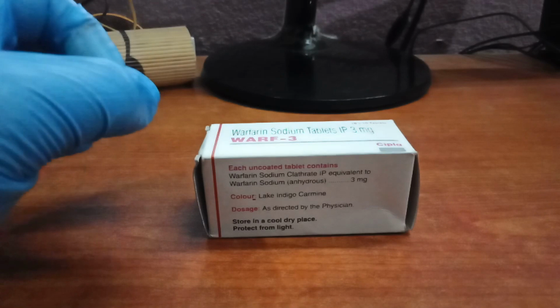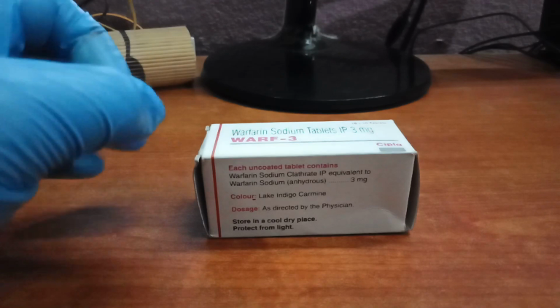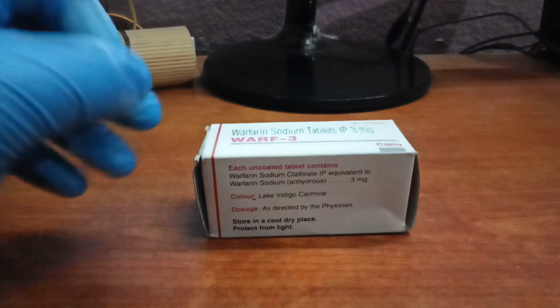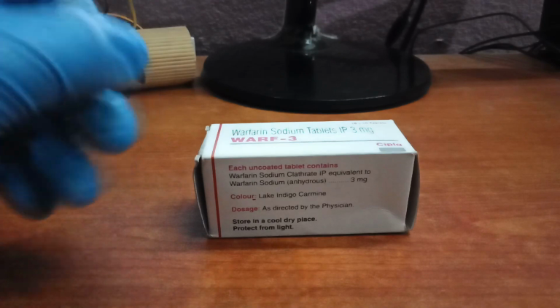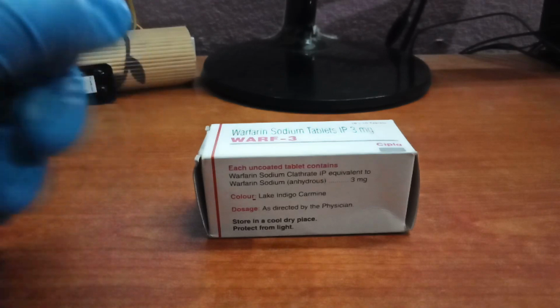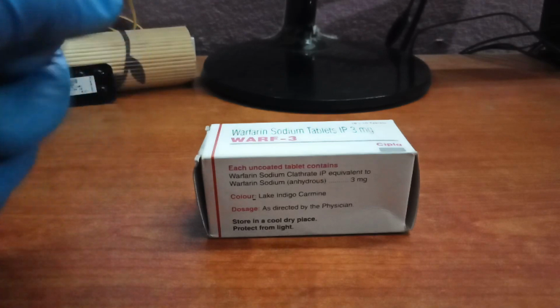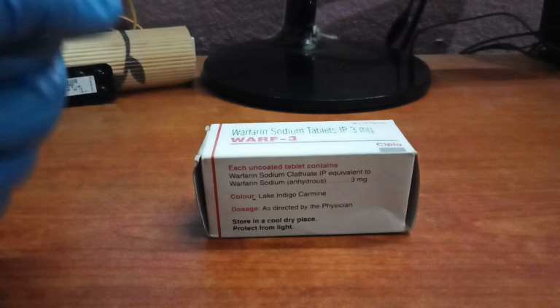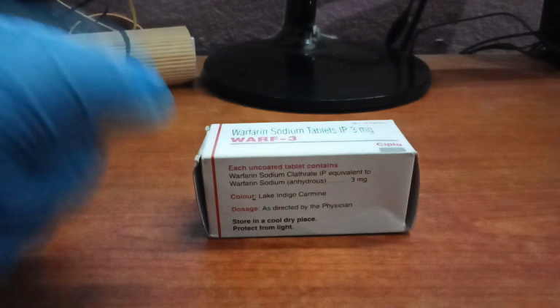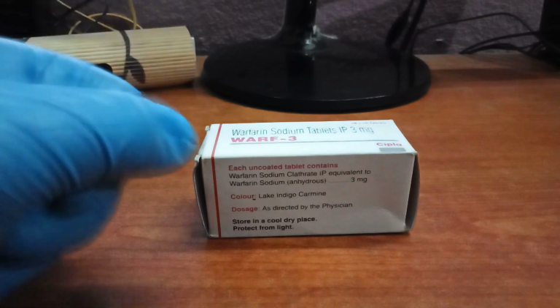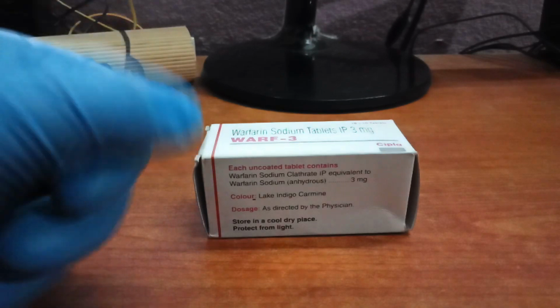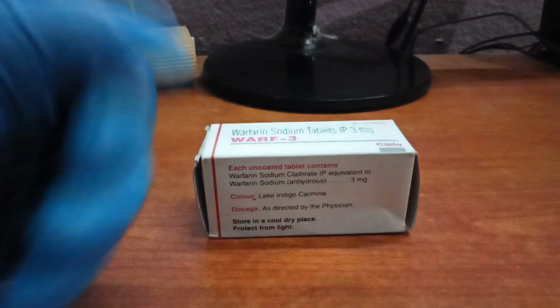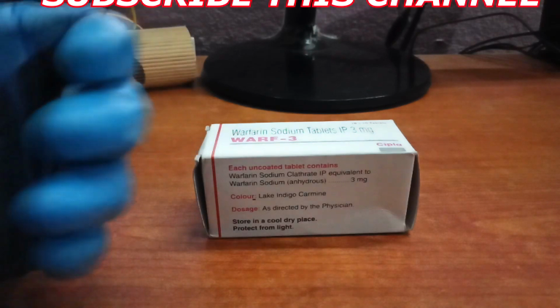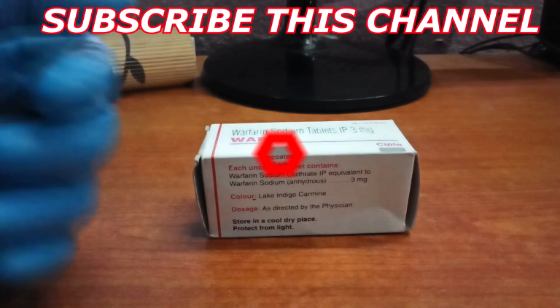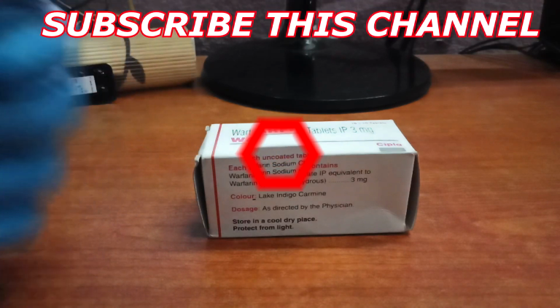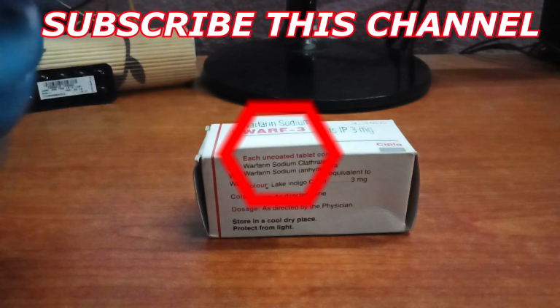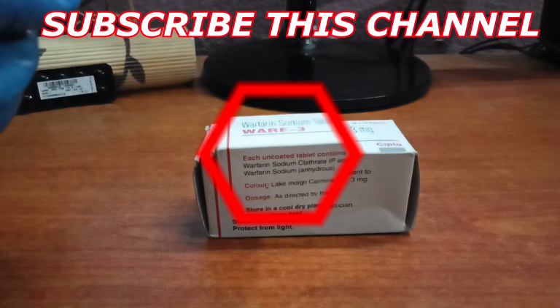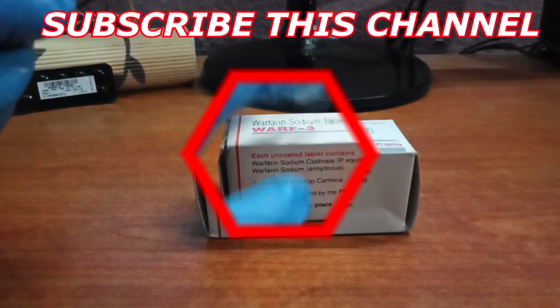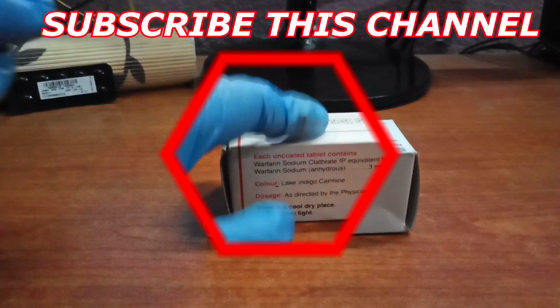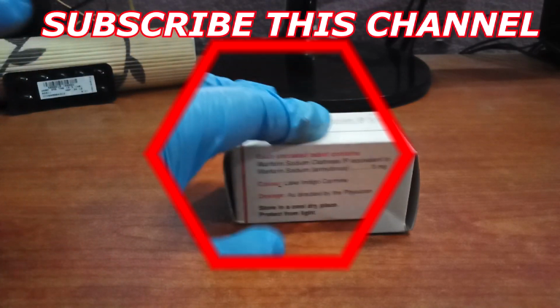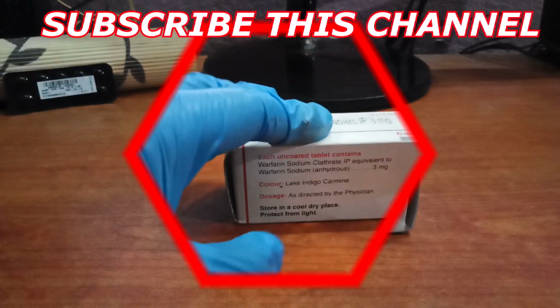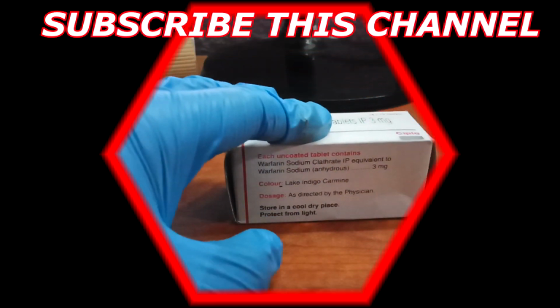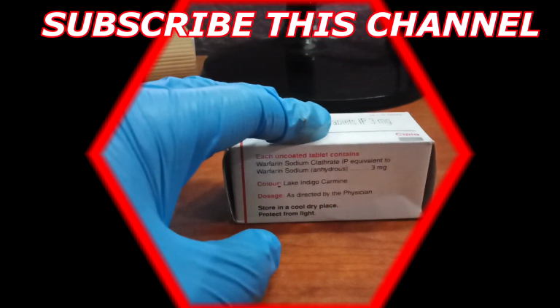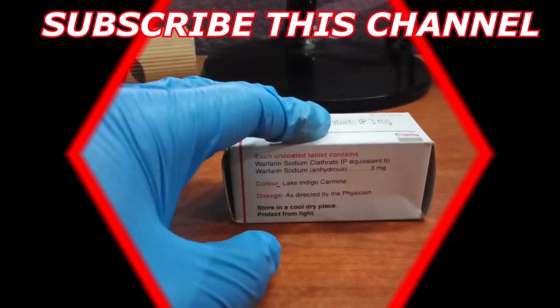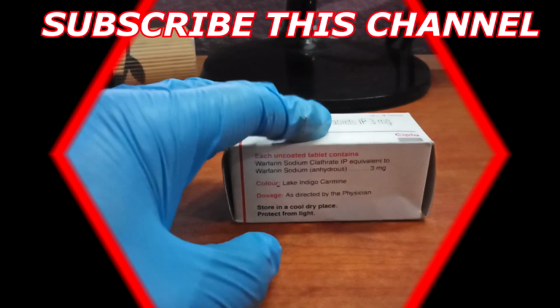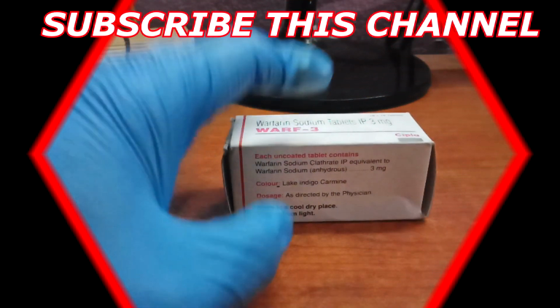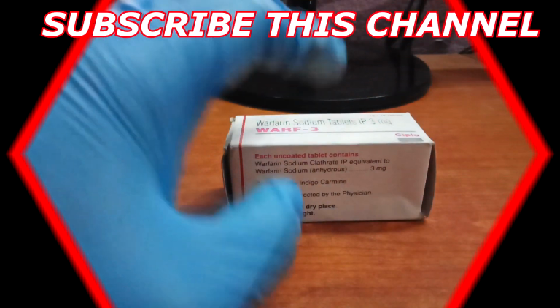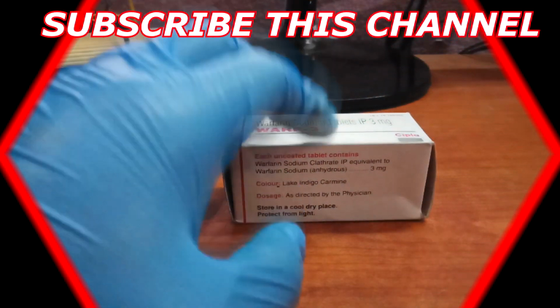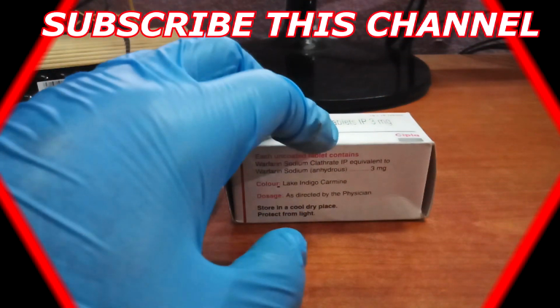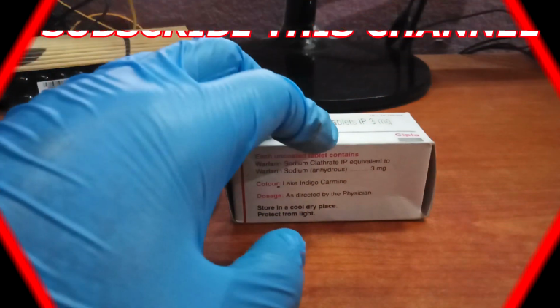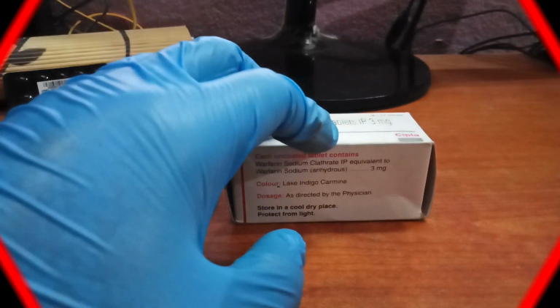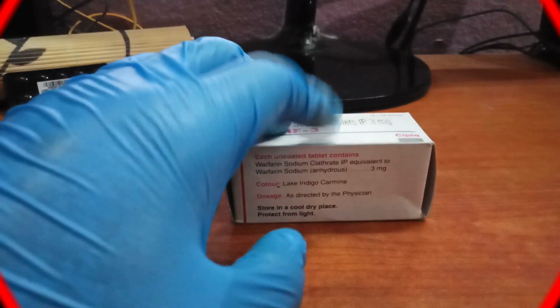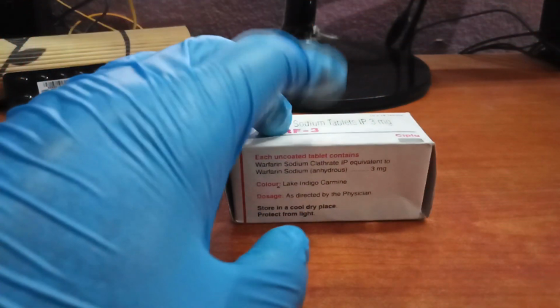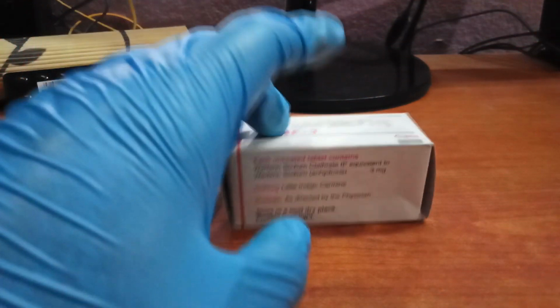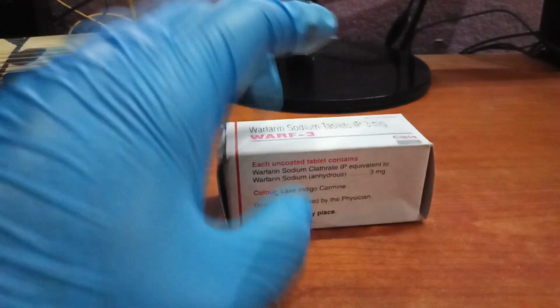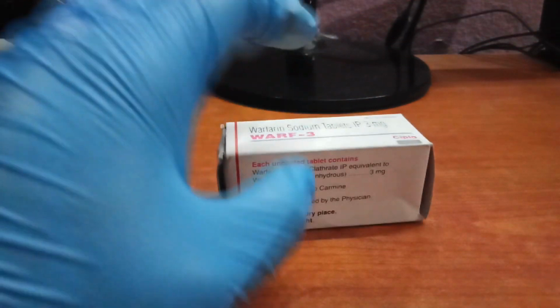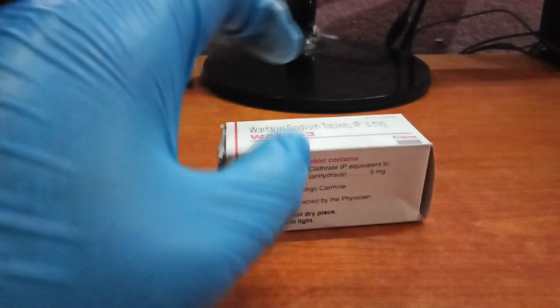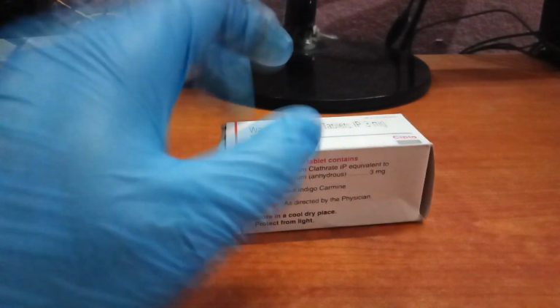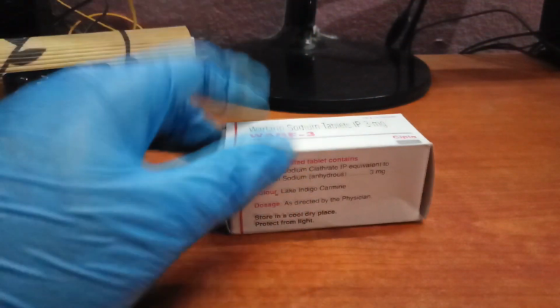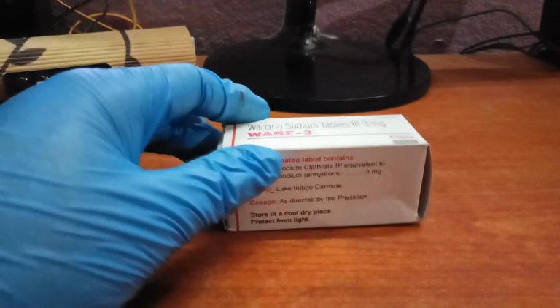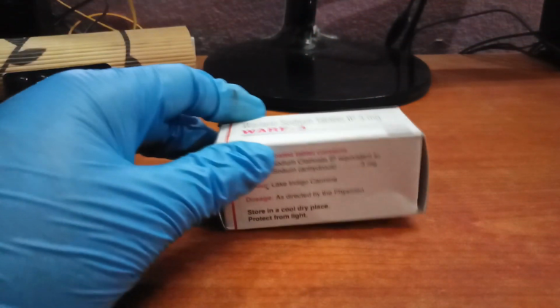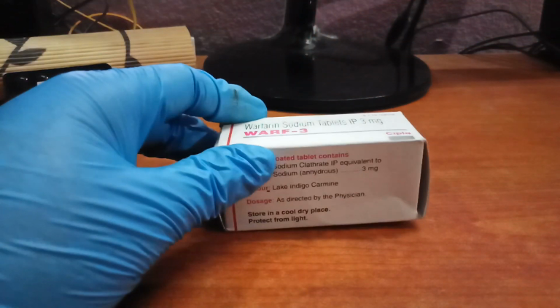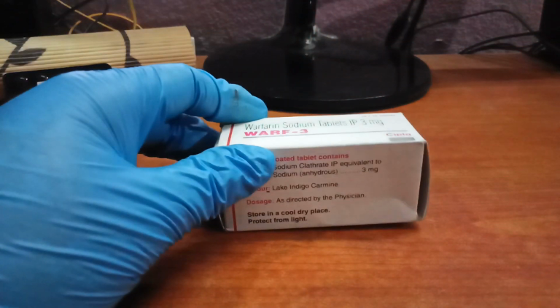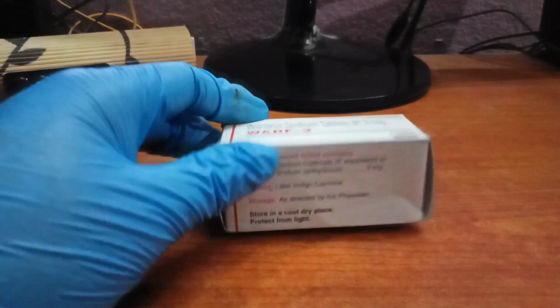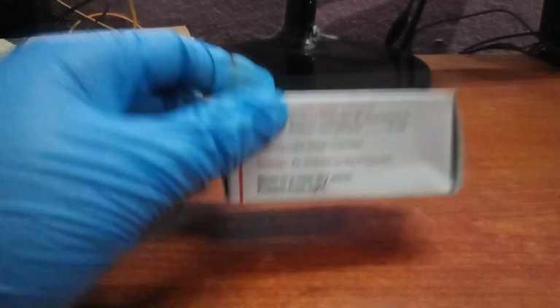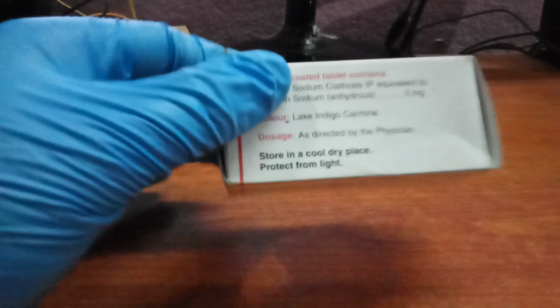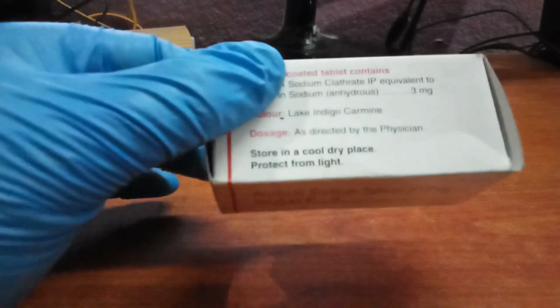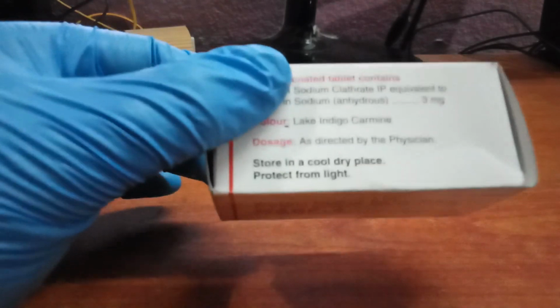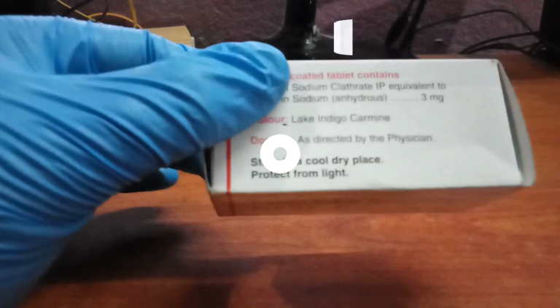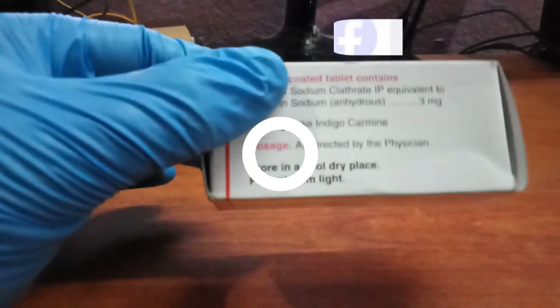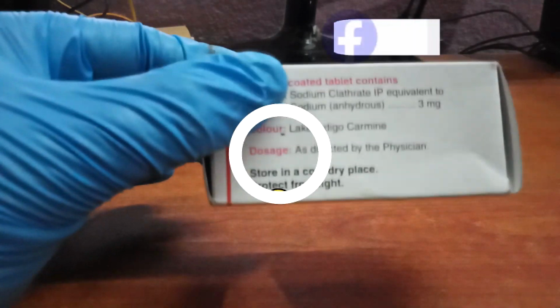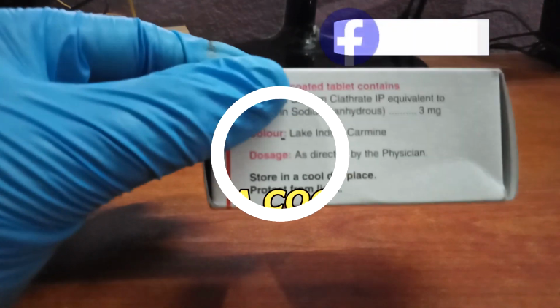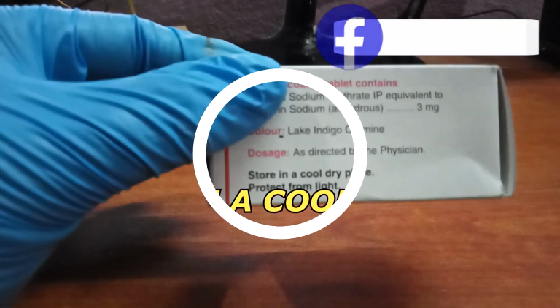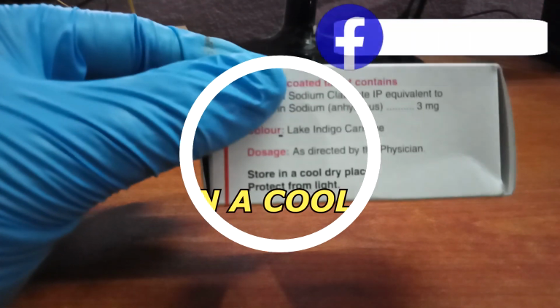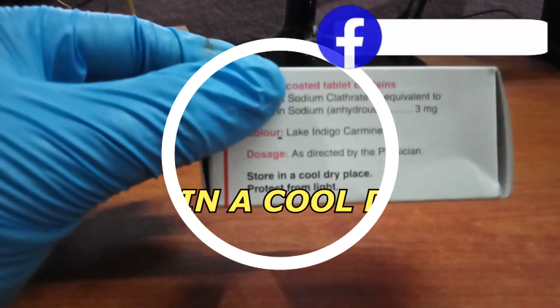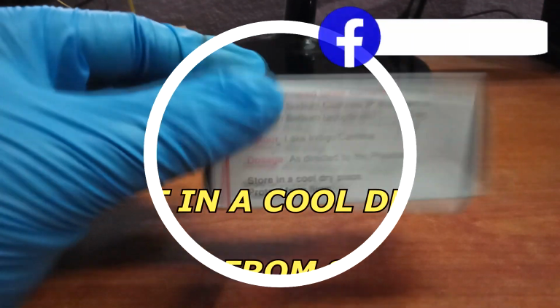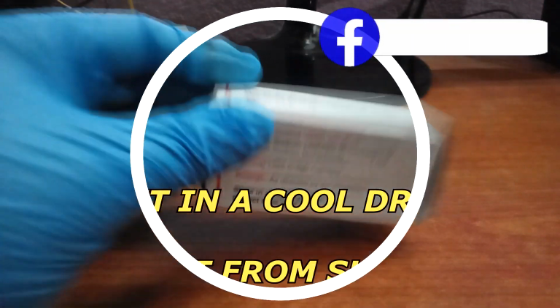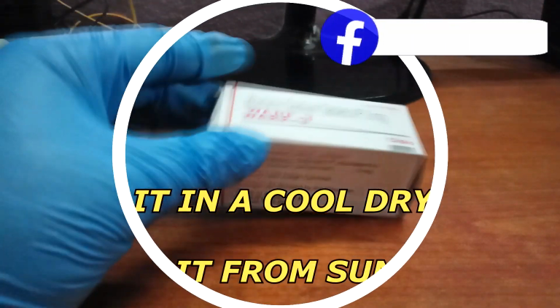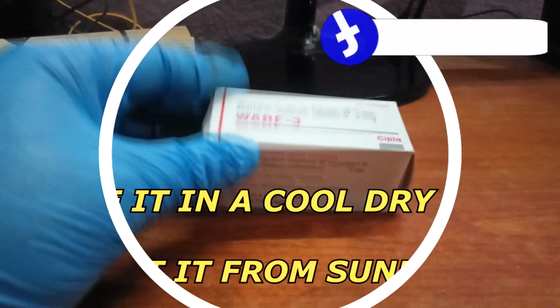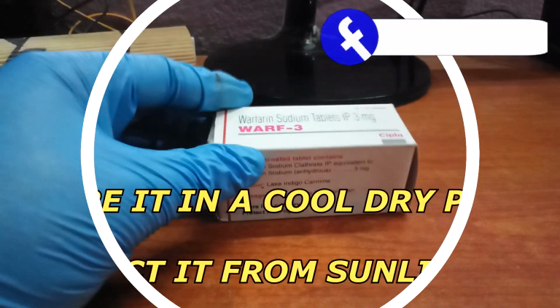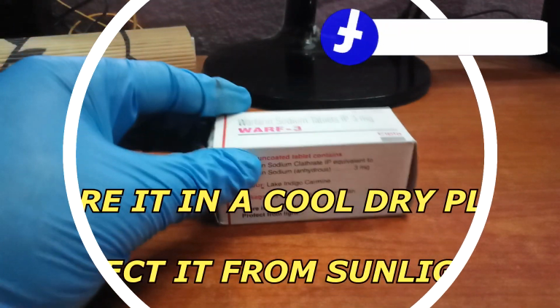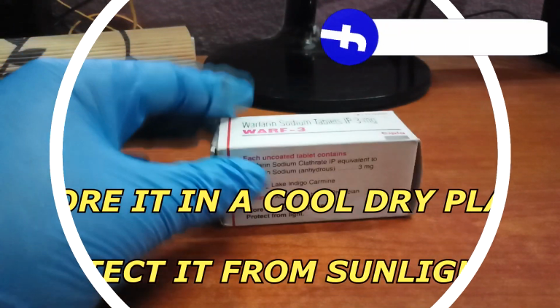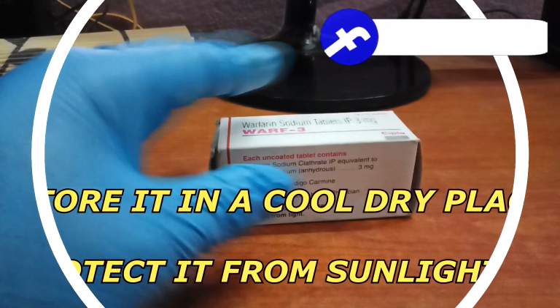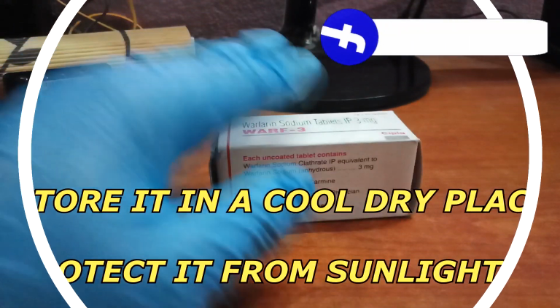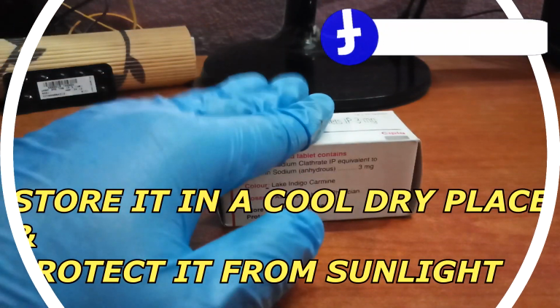Additional side effects include skin rash and itching. You have to store this drug in a cool, dry place and protect it from sunlight for better performance.